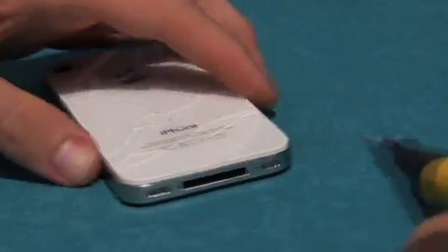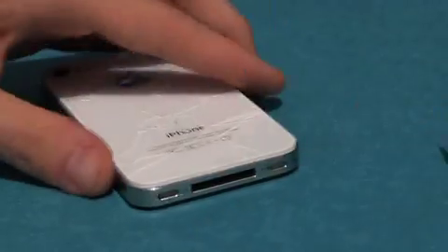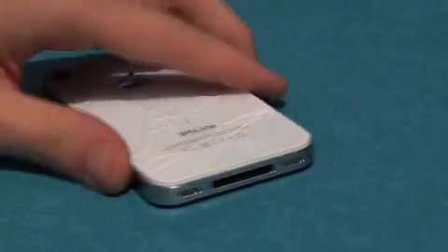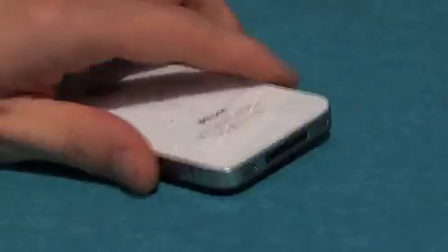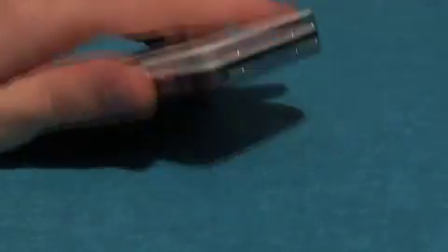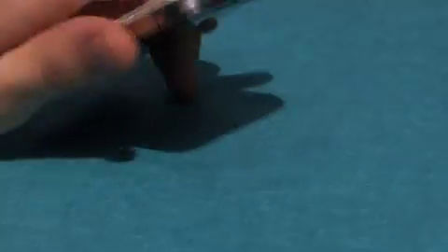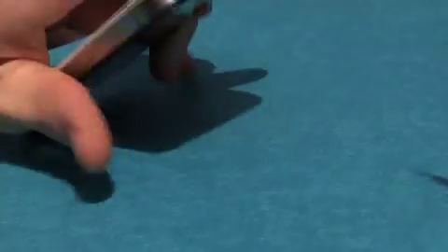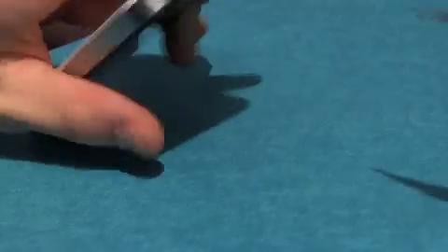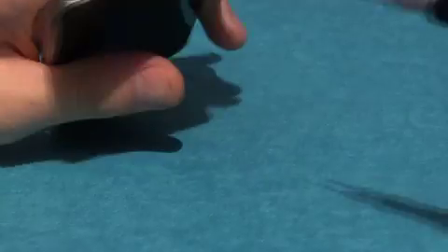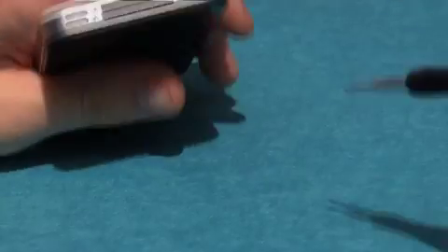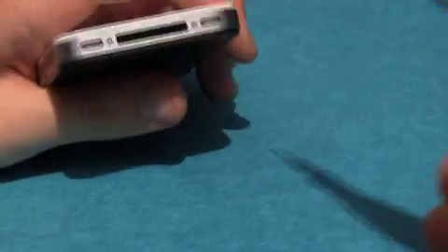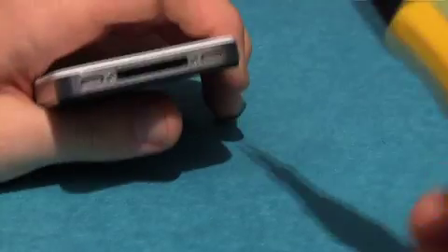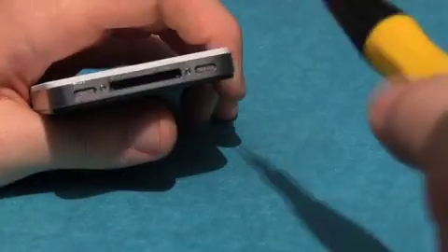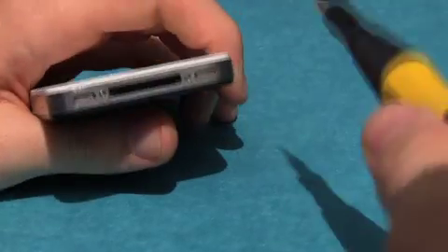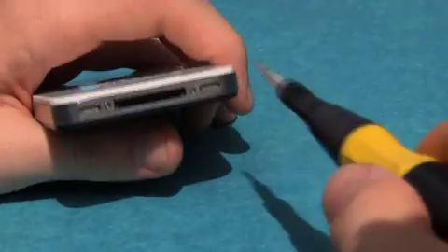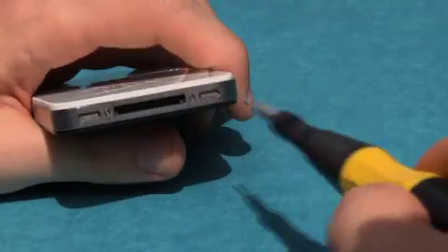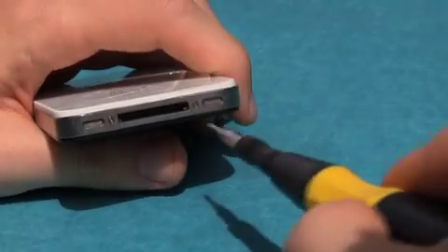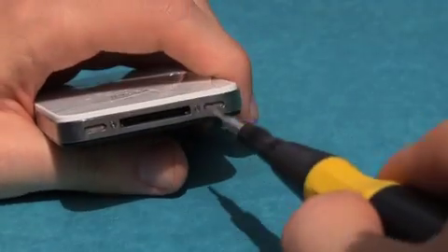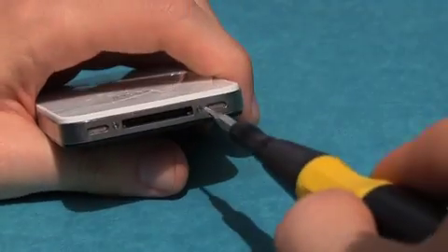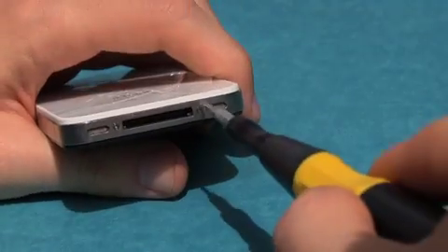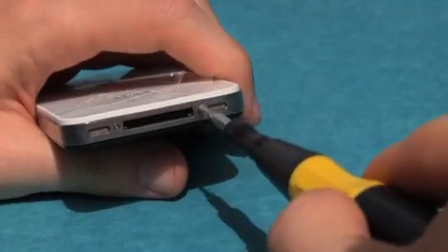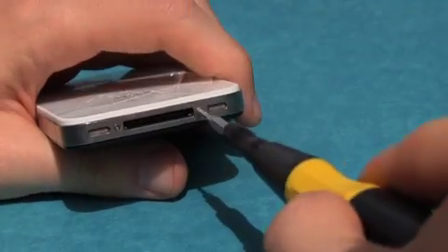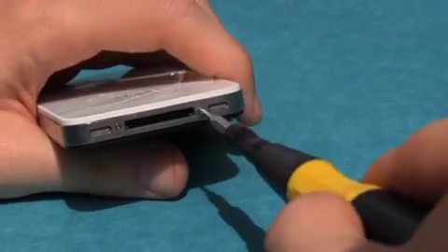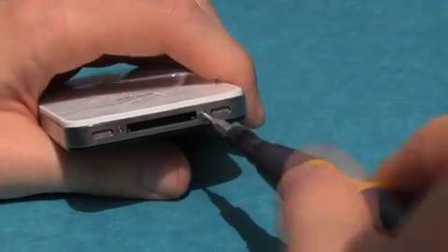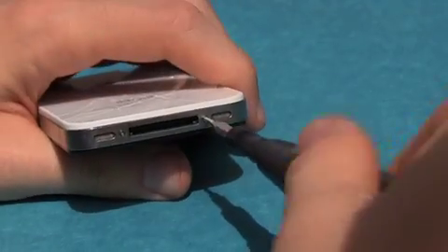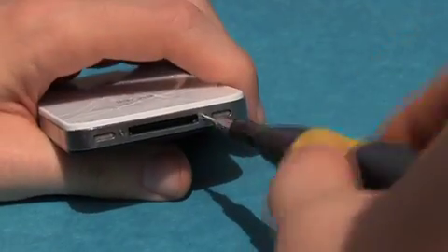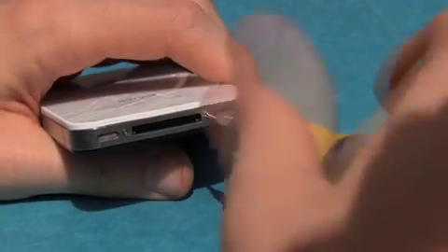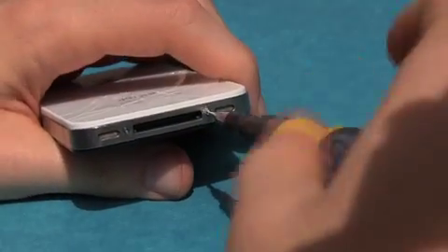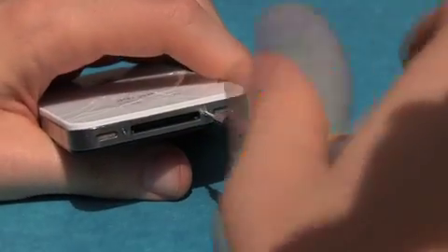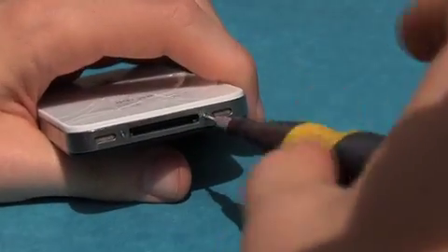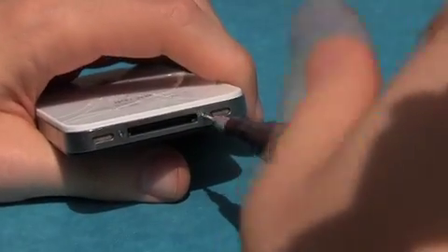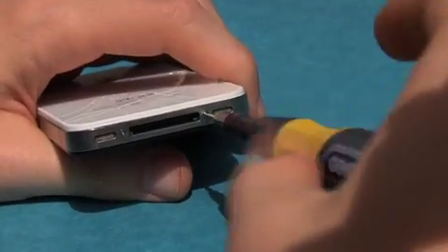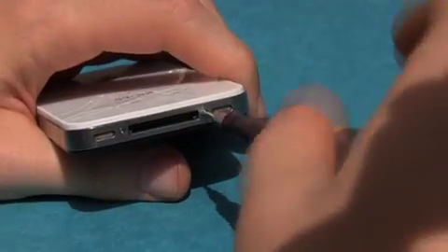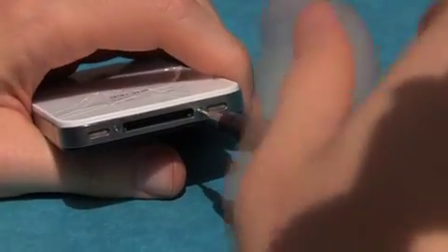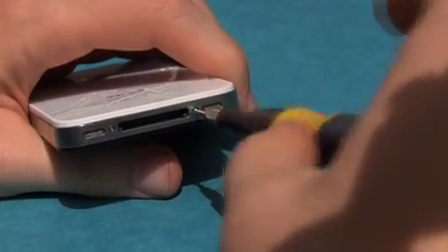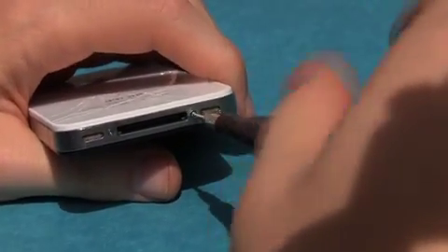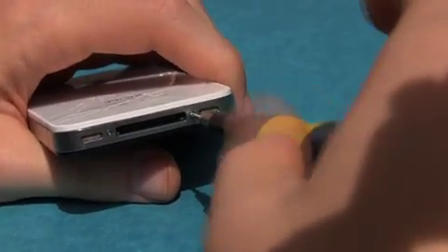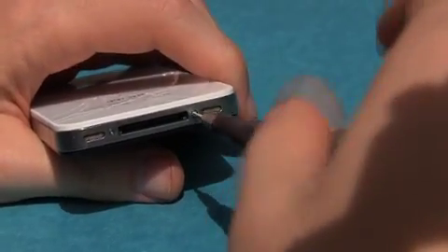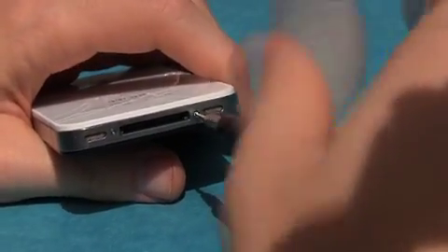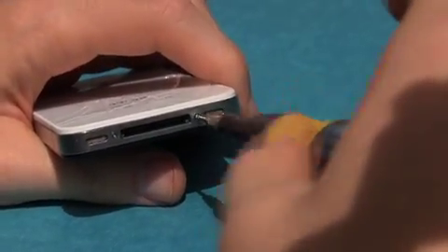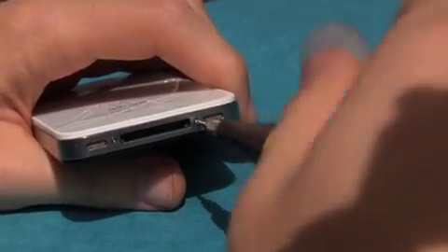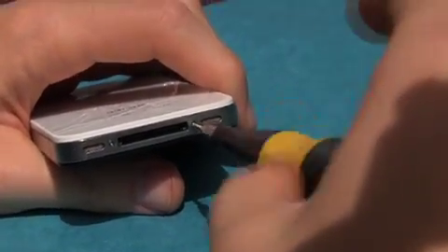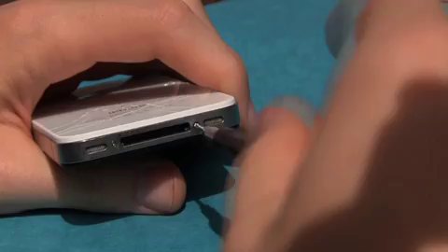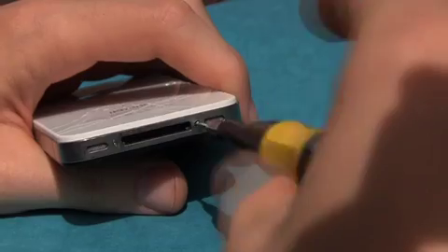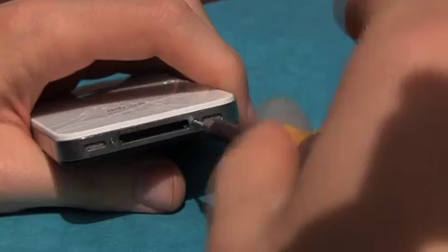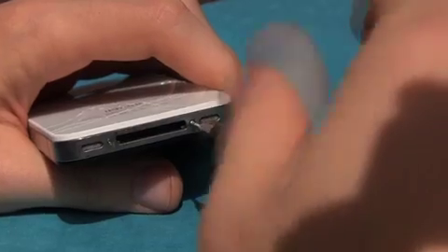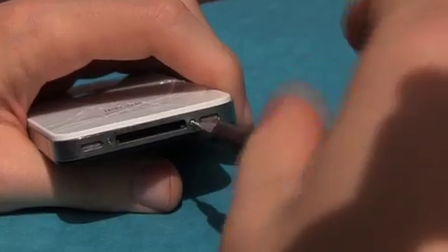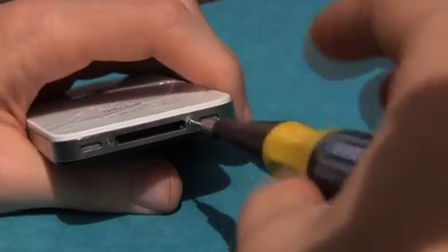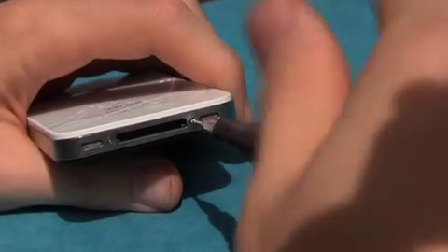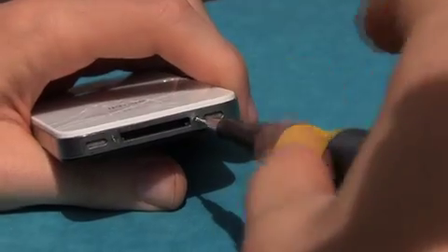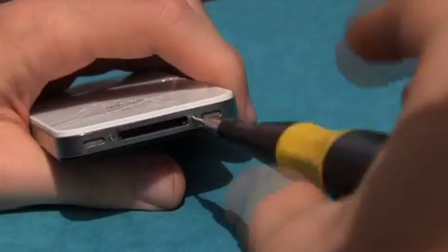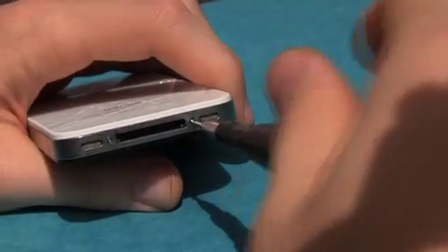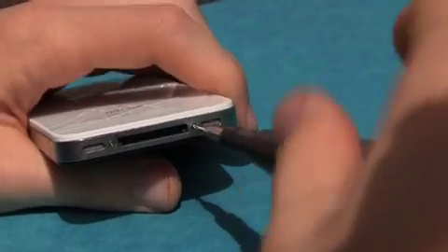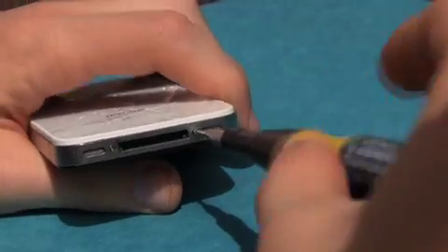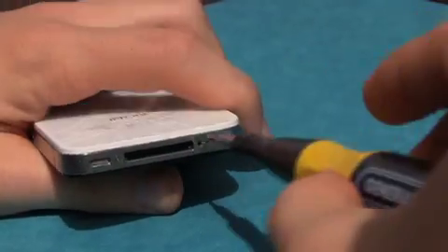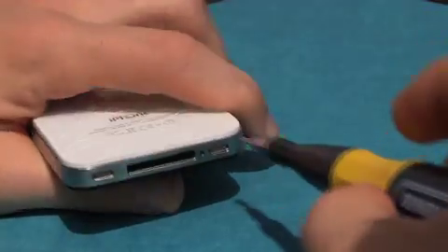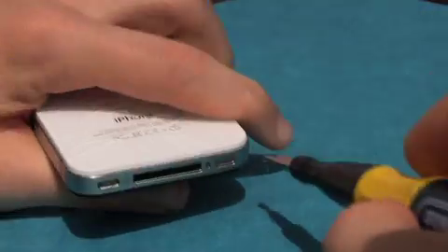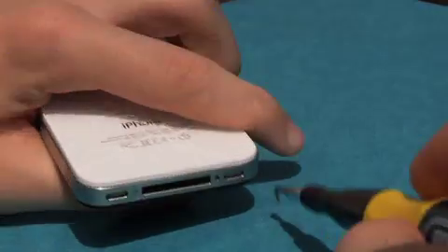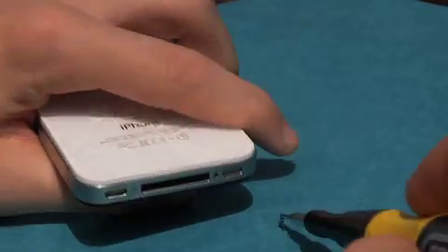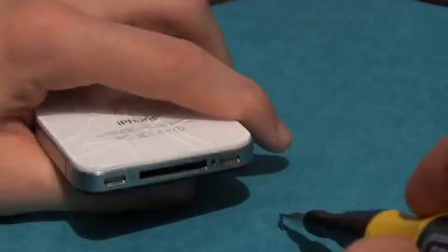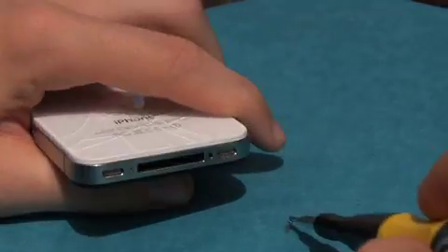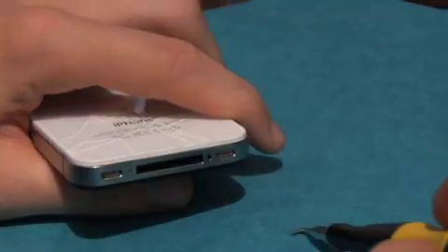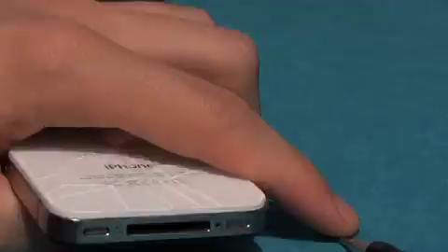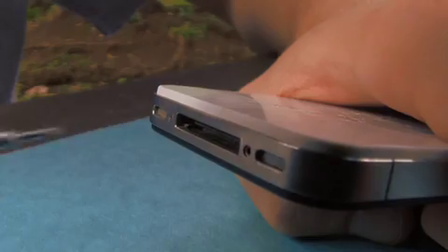First, undo the two little screws at the bottom of the phone. Make sure not to lose the two little screws.